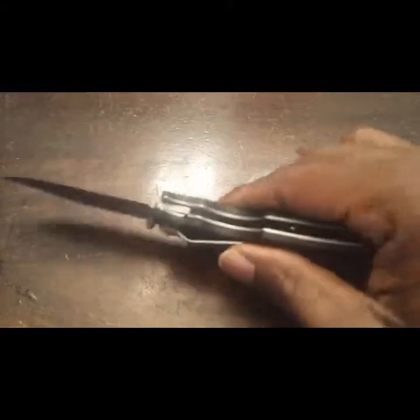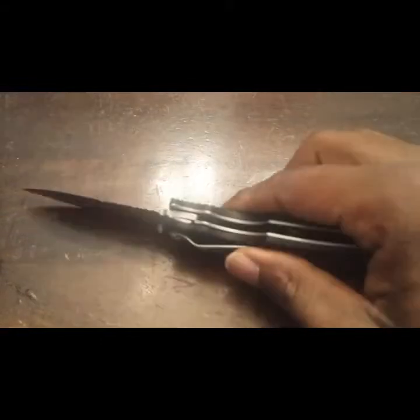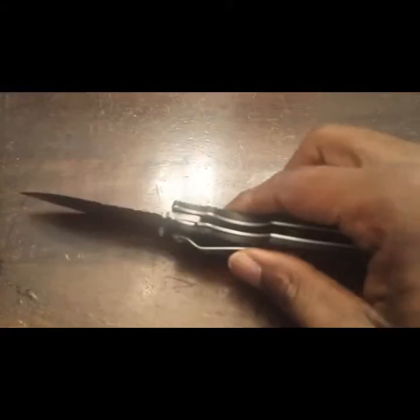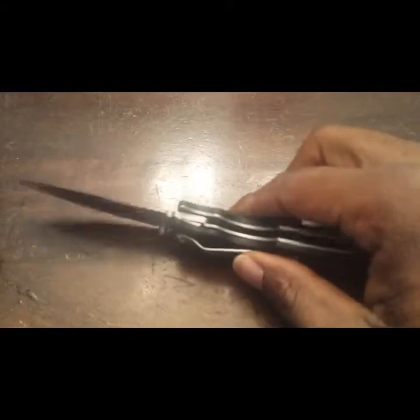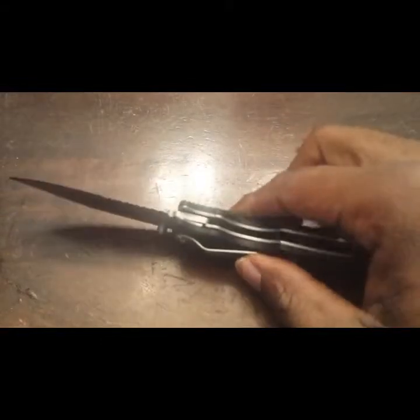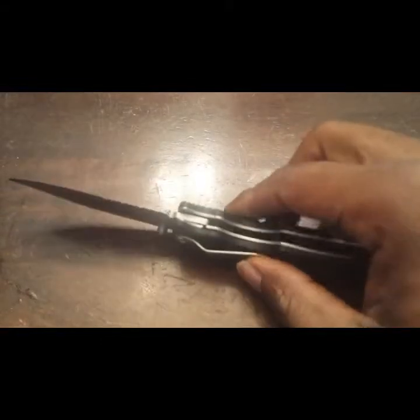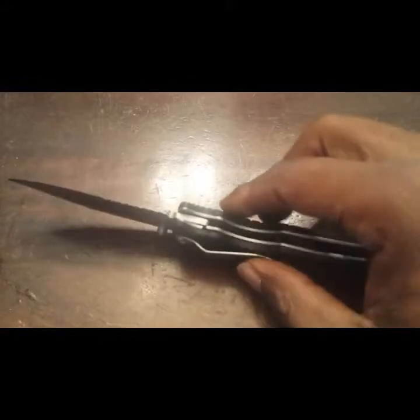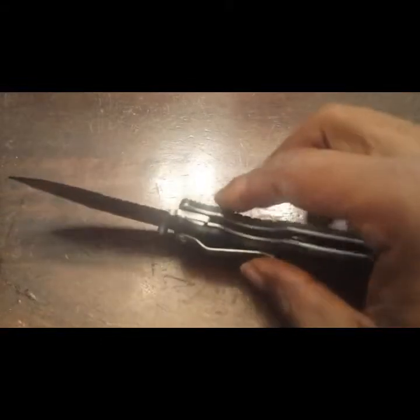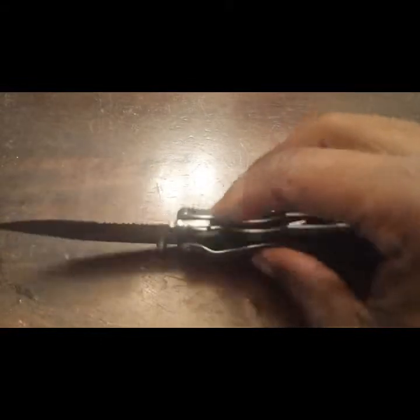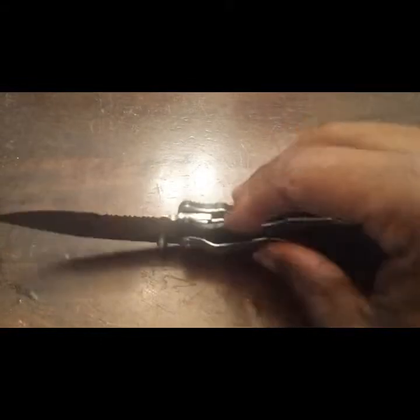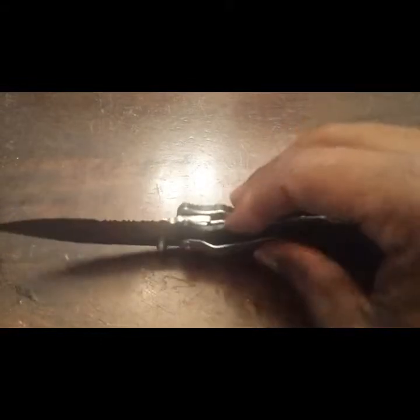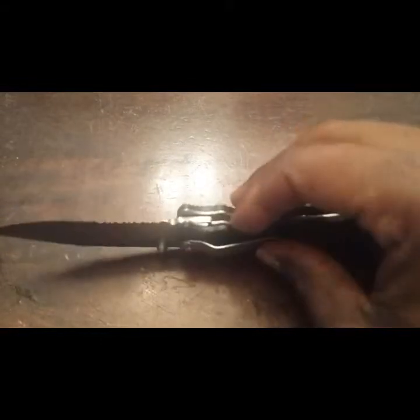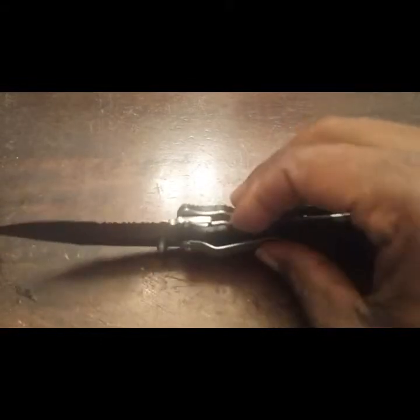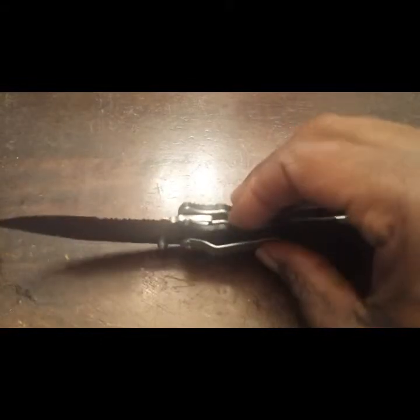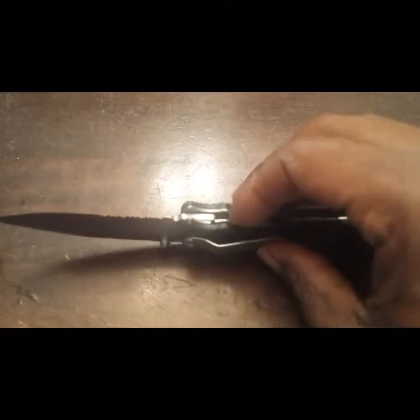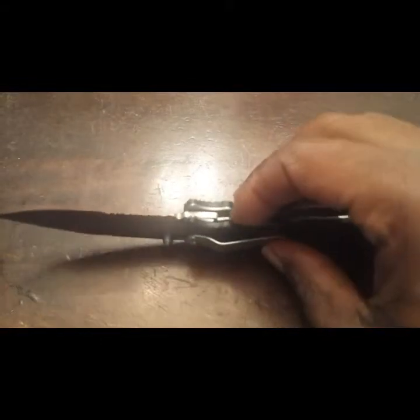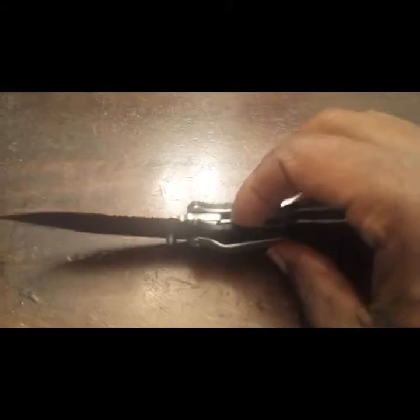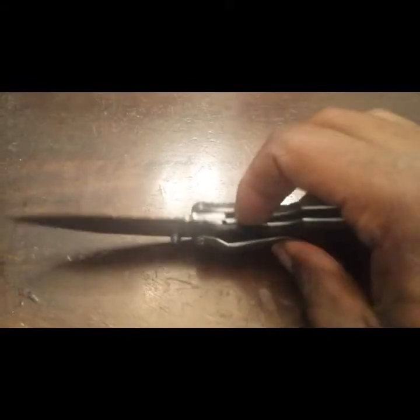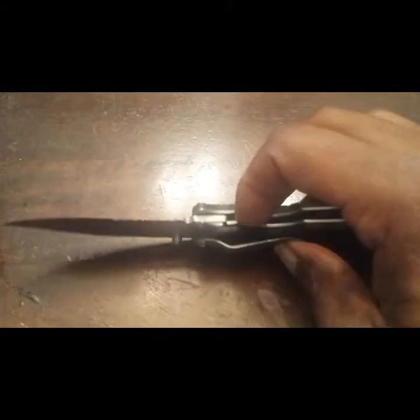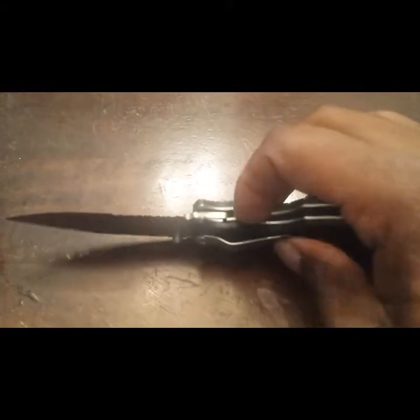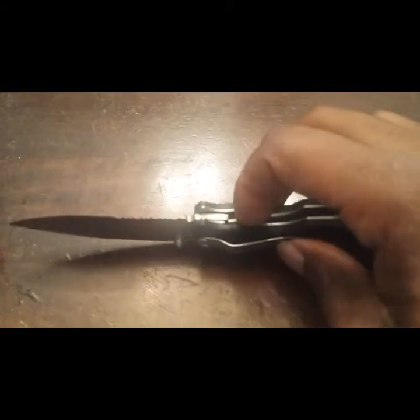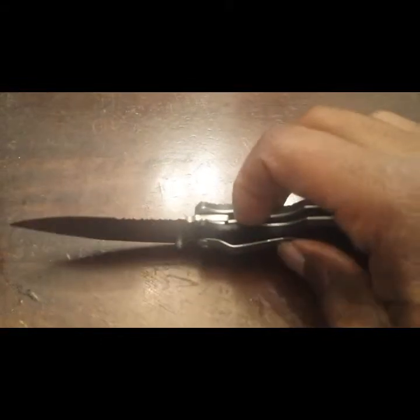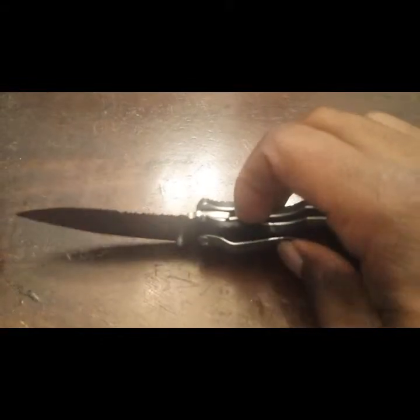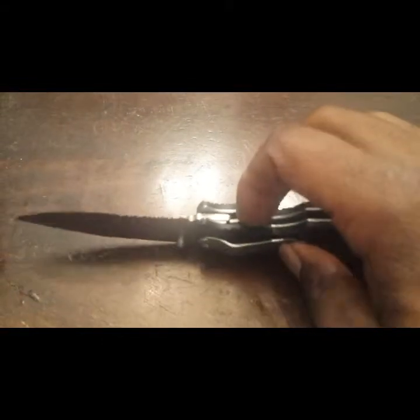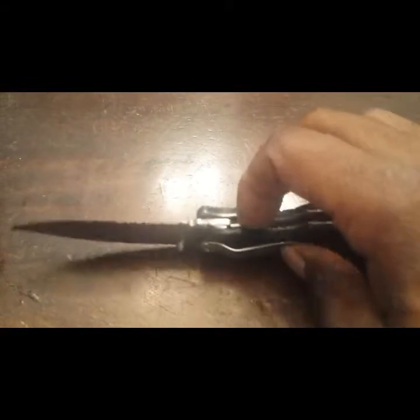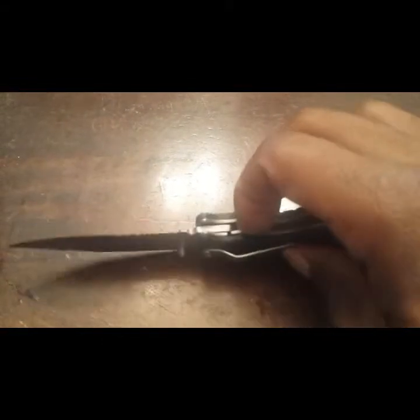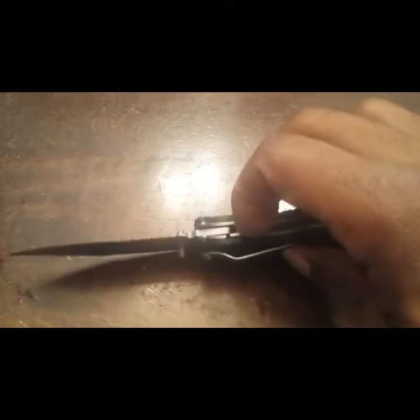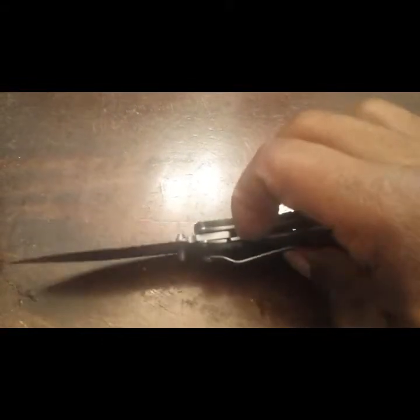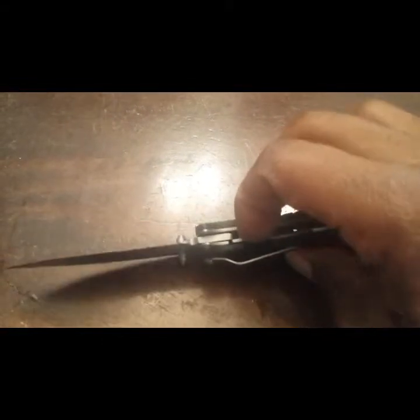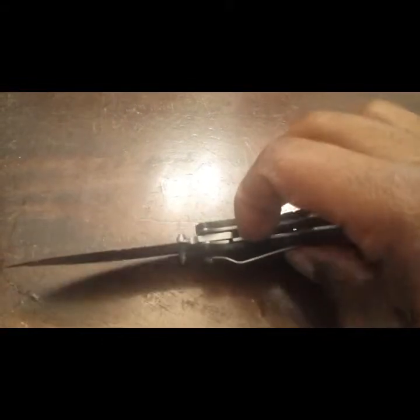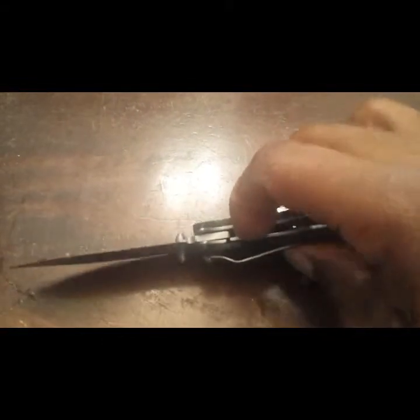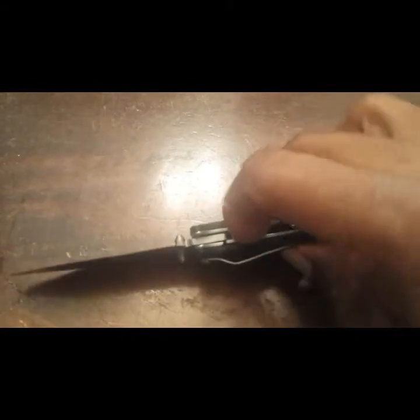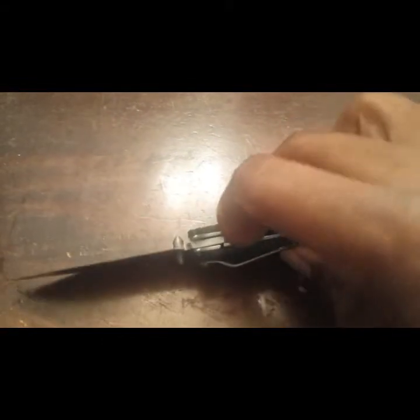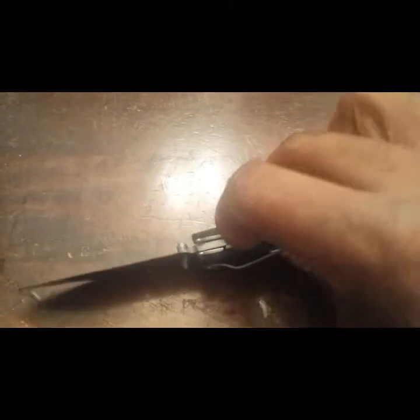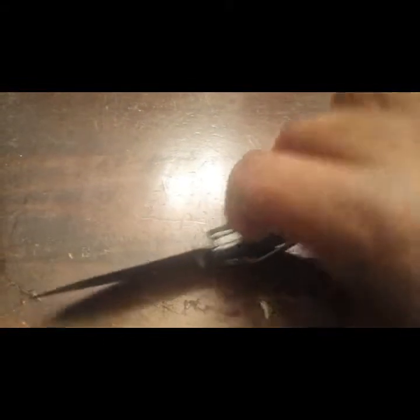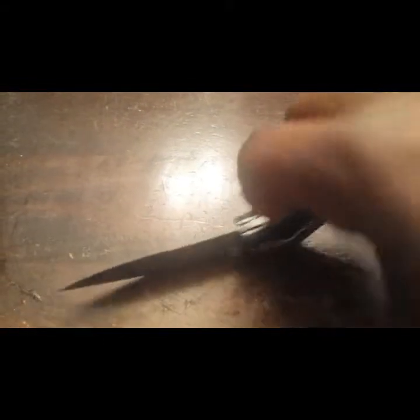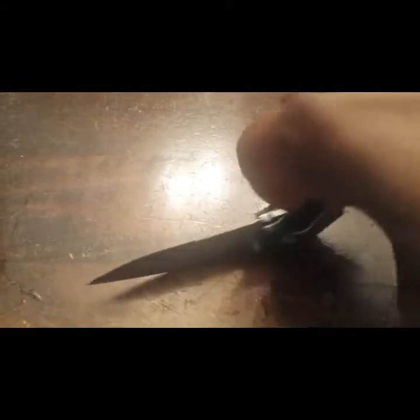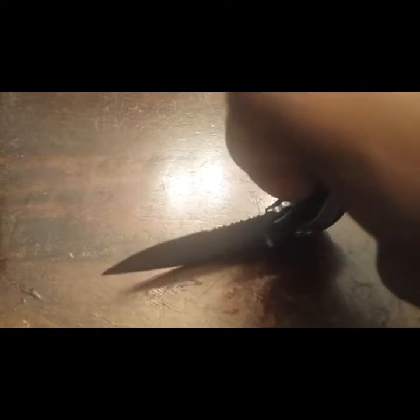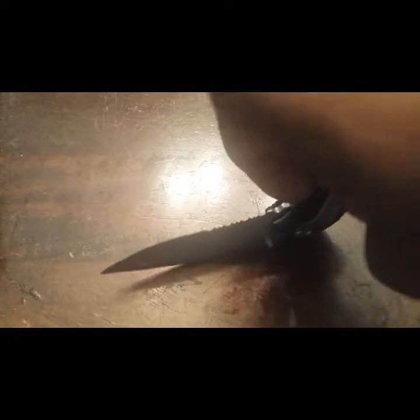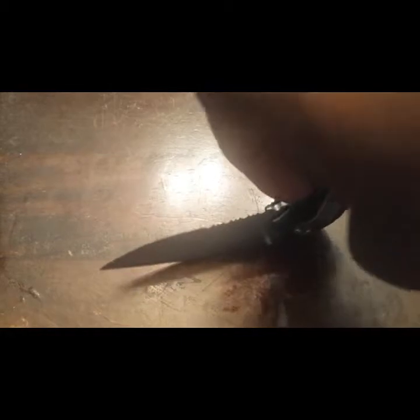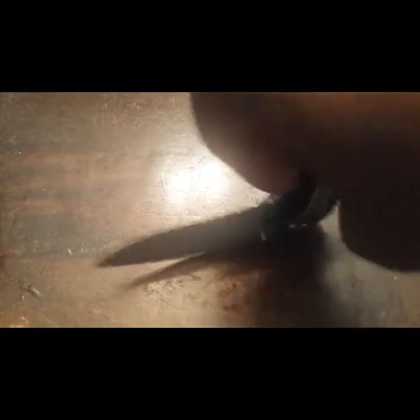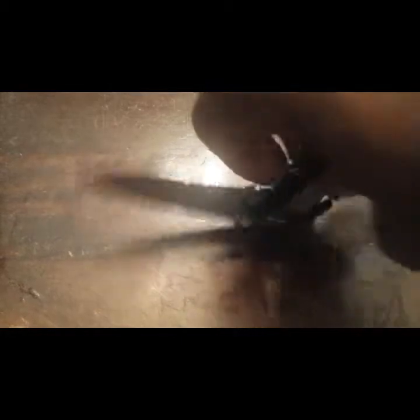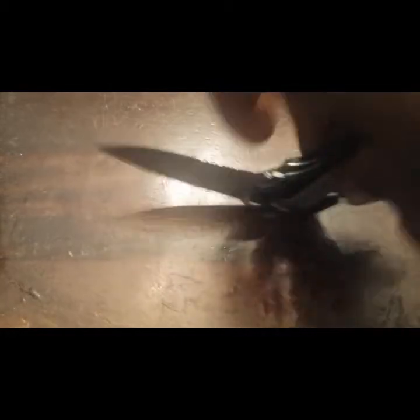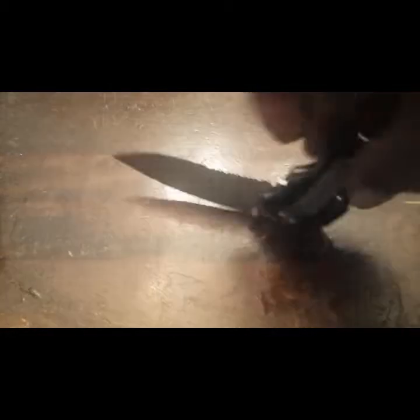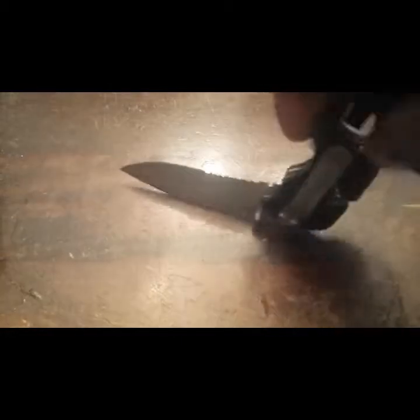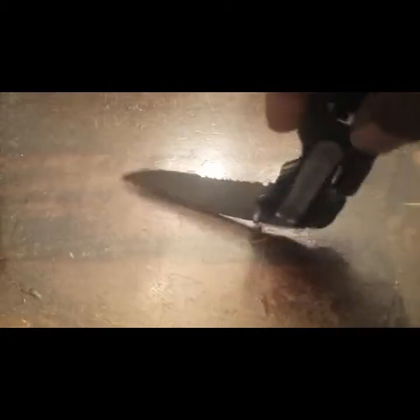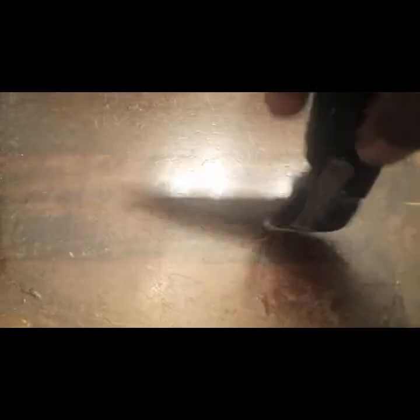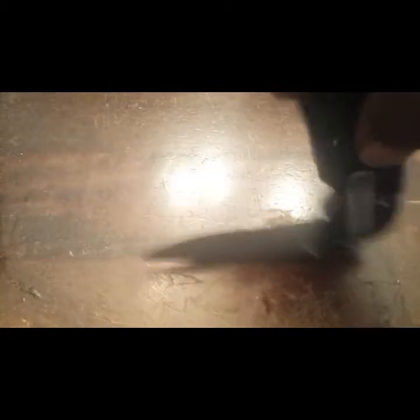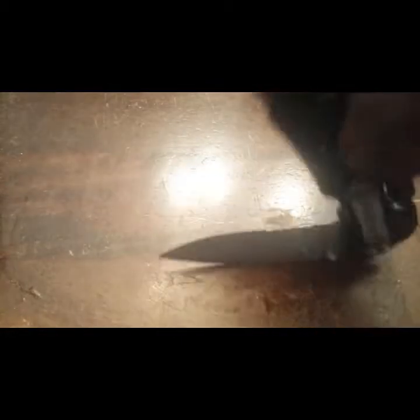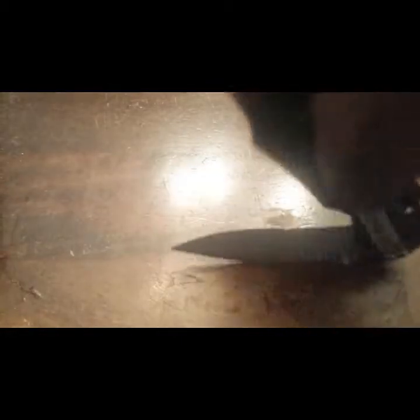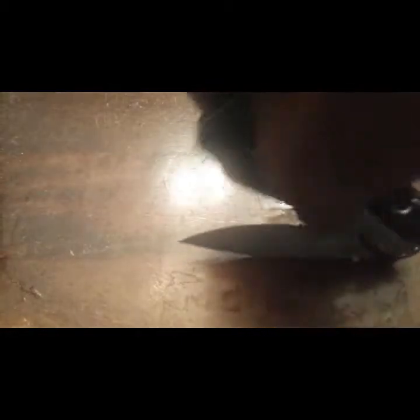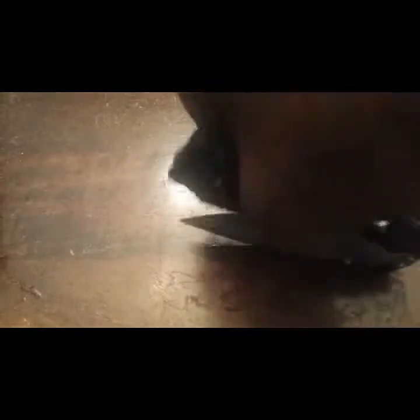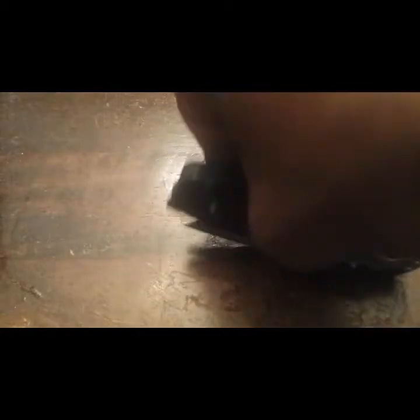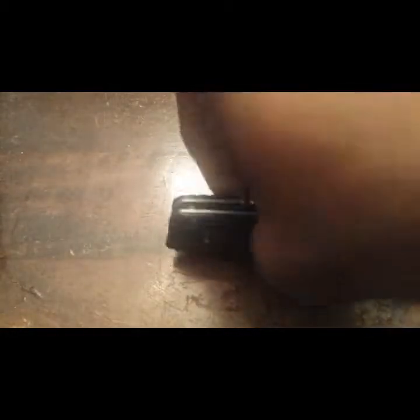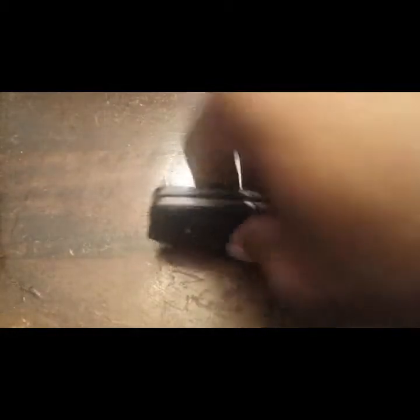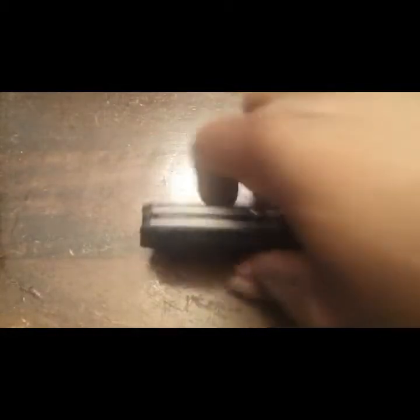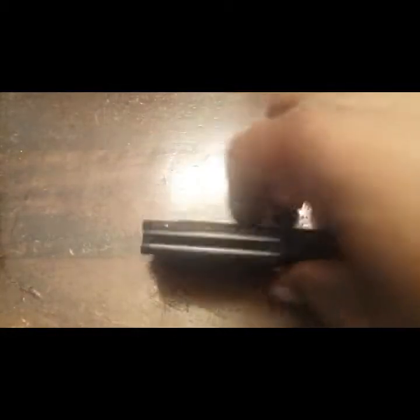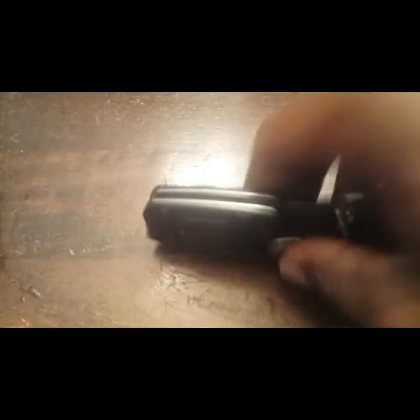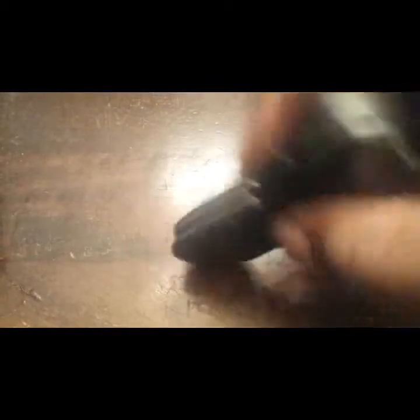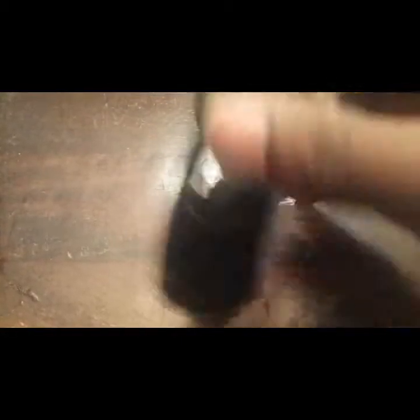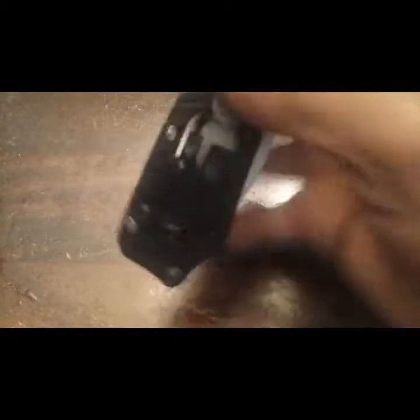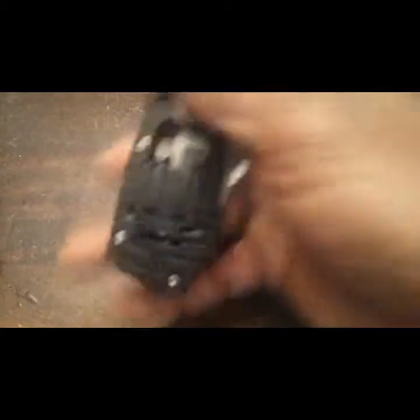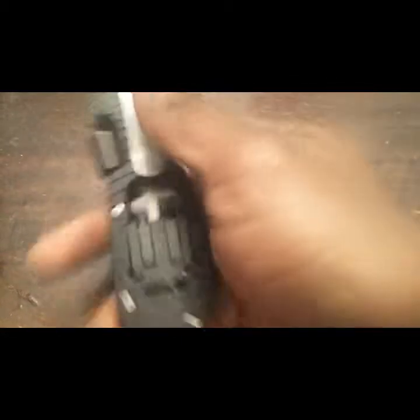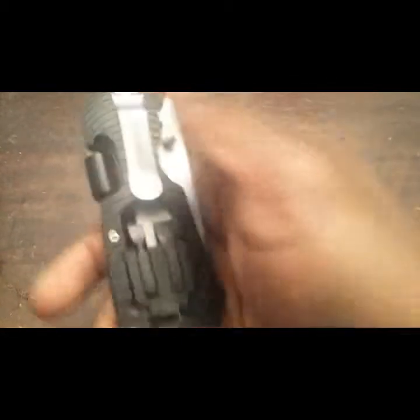Looks pretty good, right? When it comes to closing it, you just go ahead and flip the little notch in, give it a little spin, and boom — there you go.